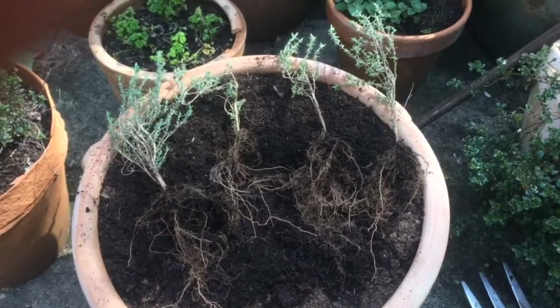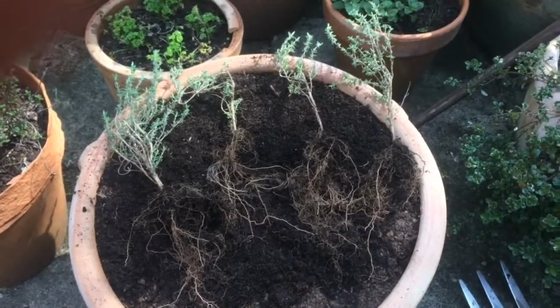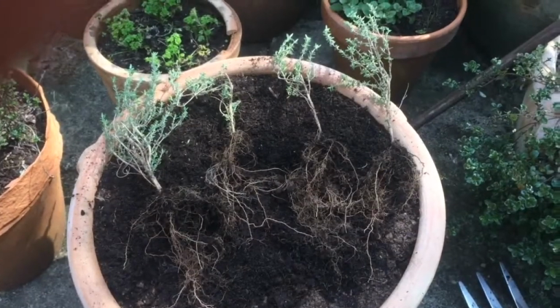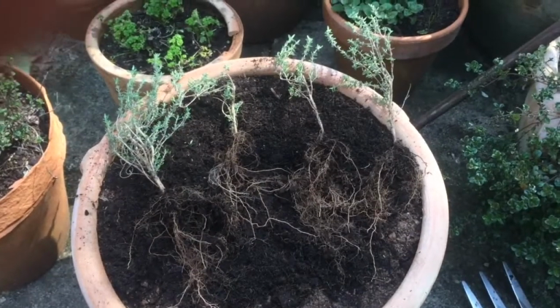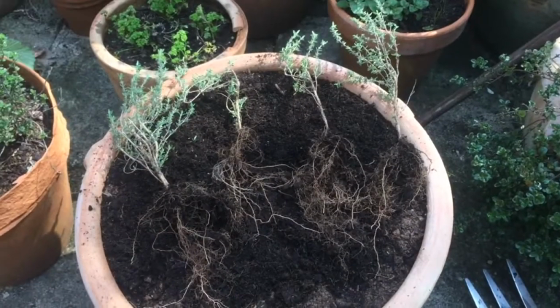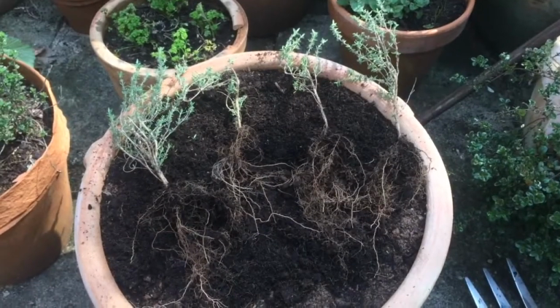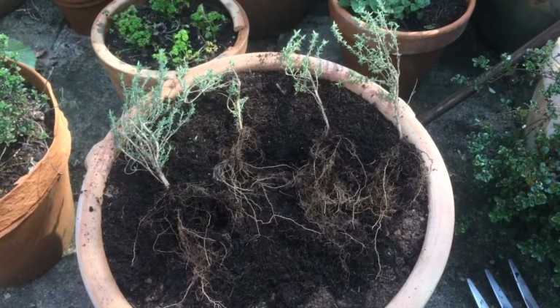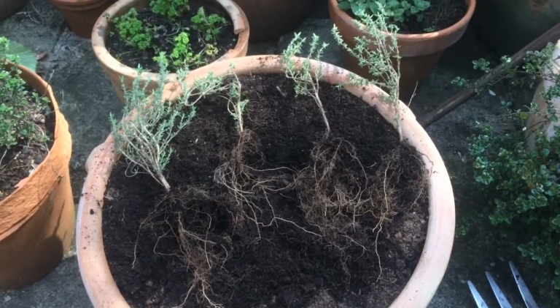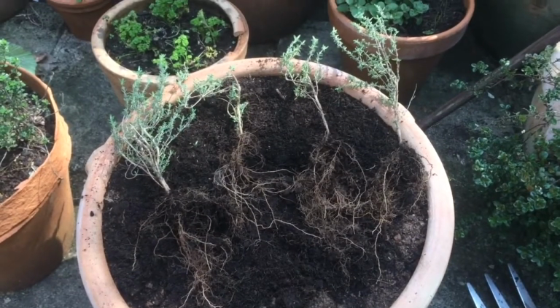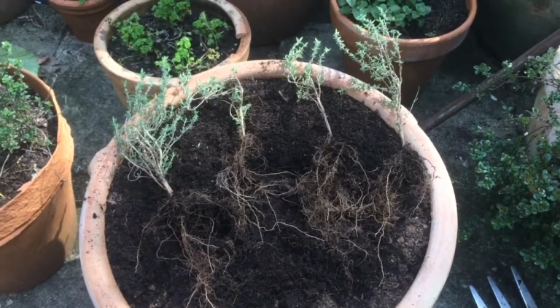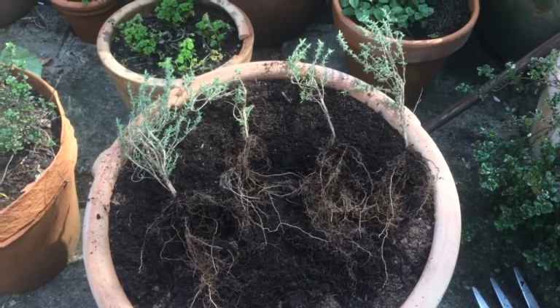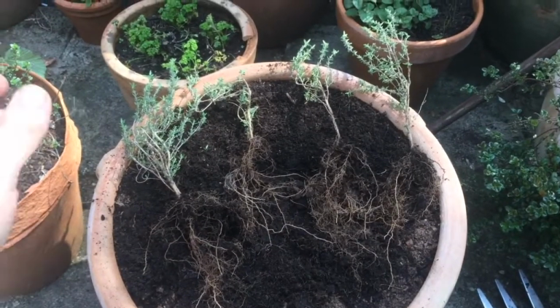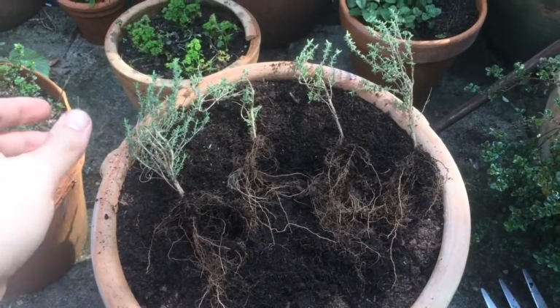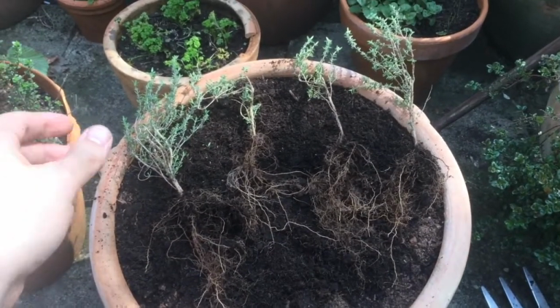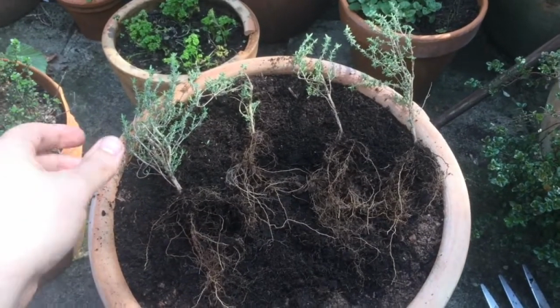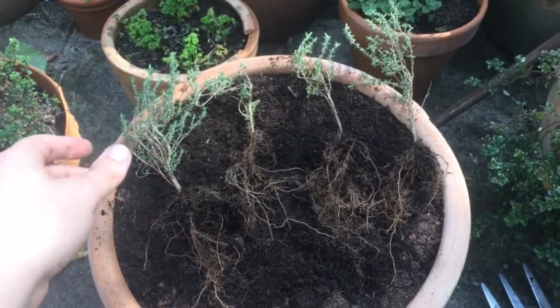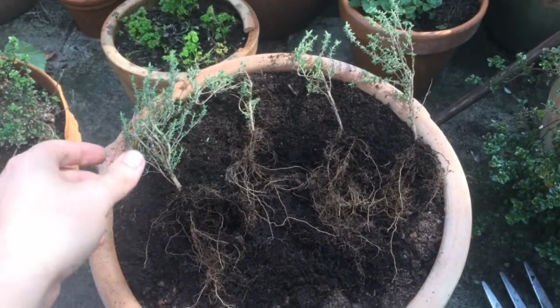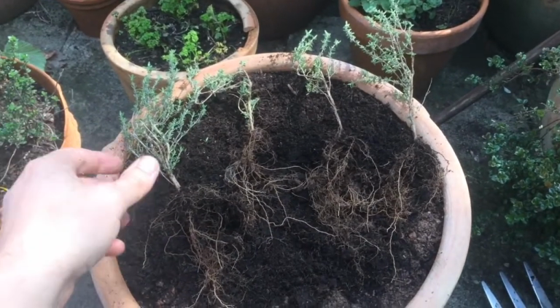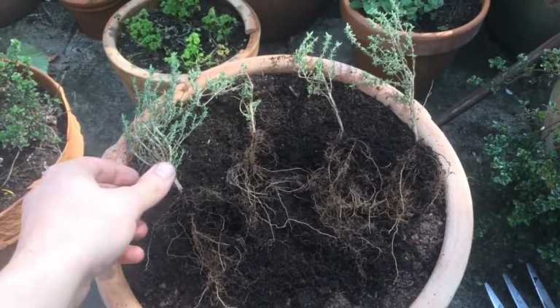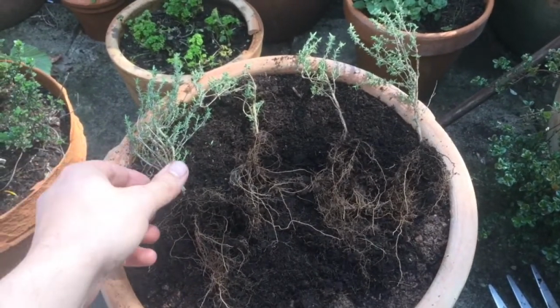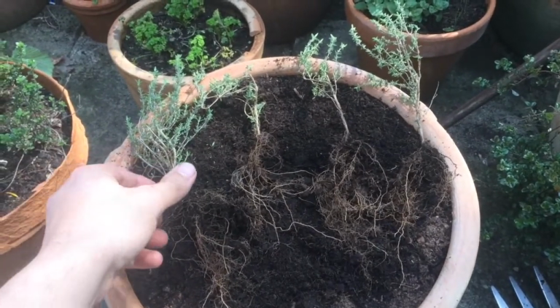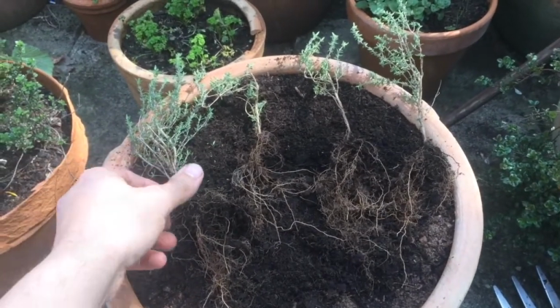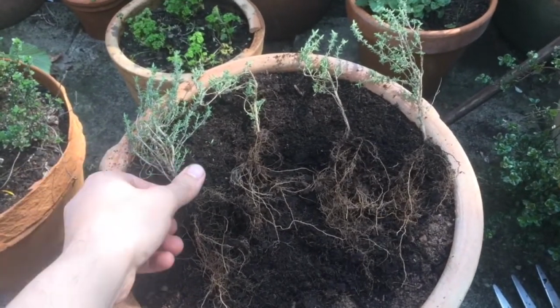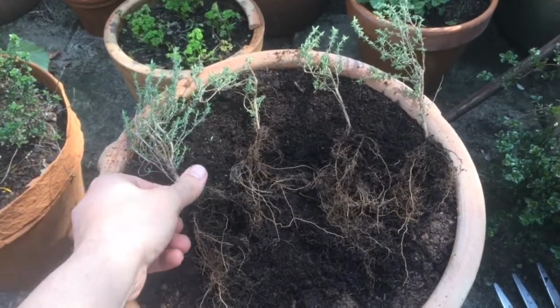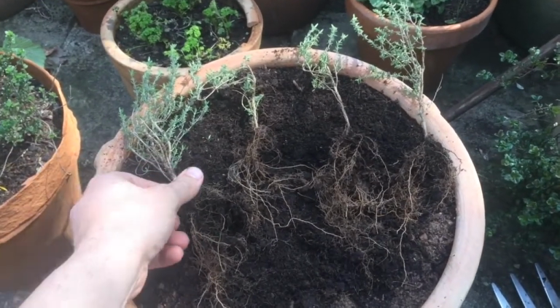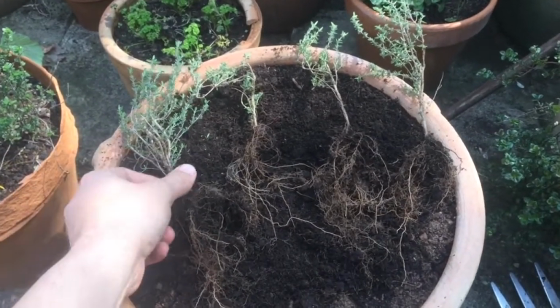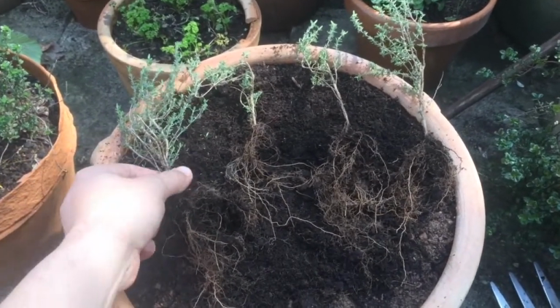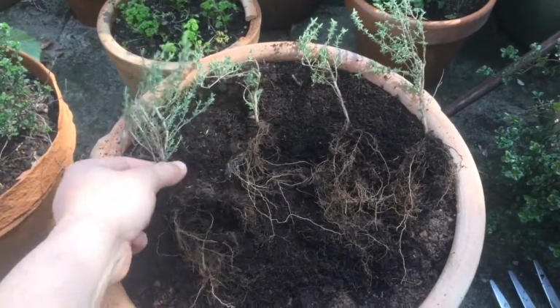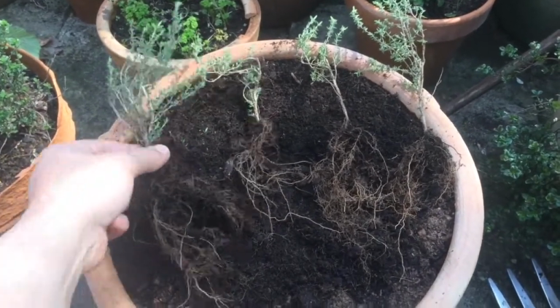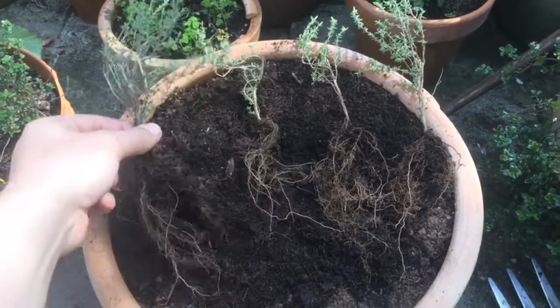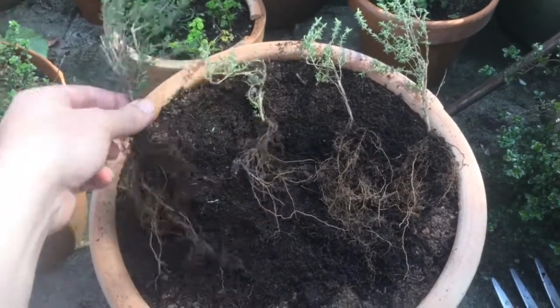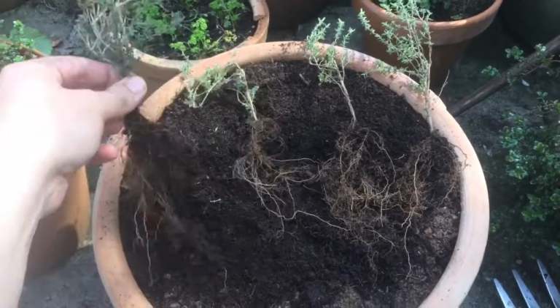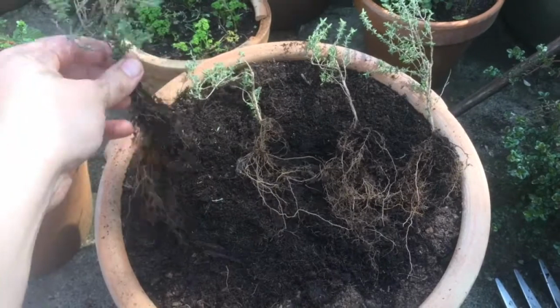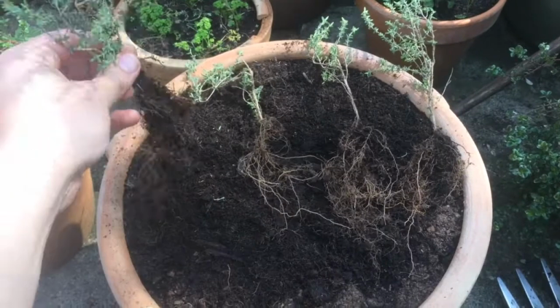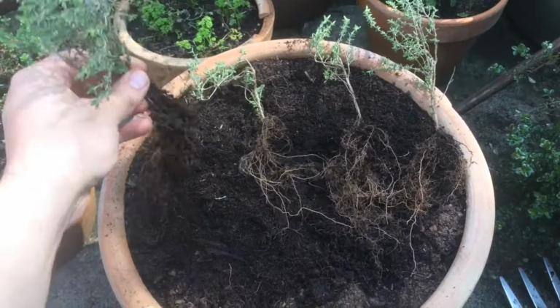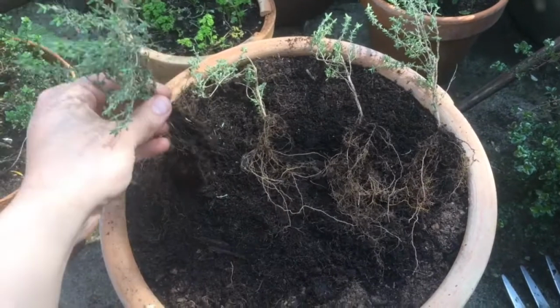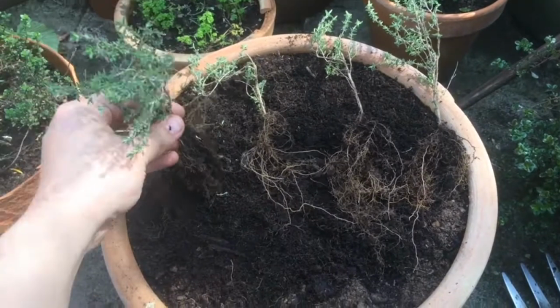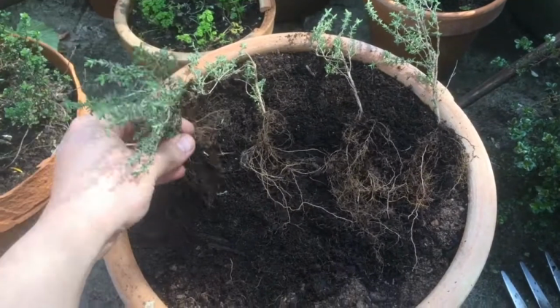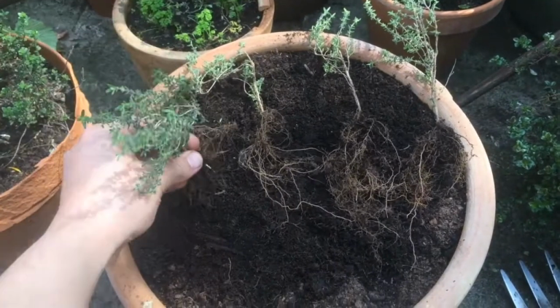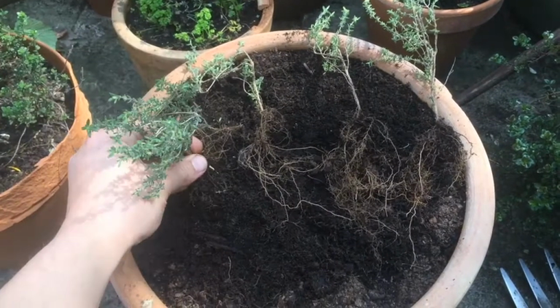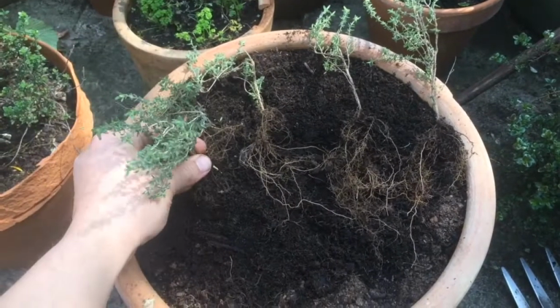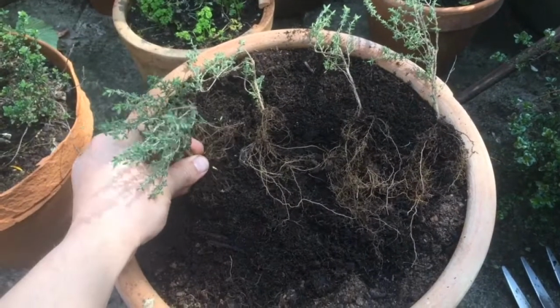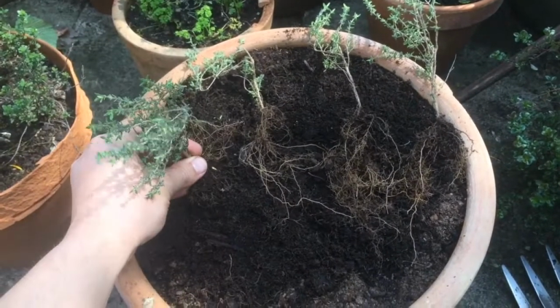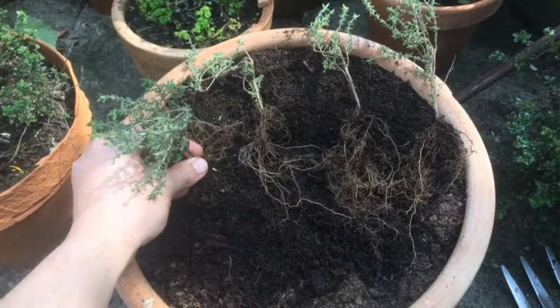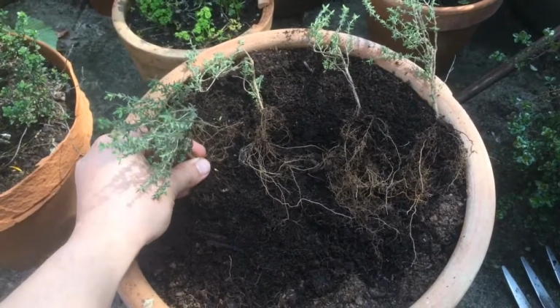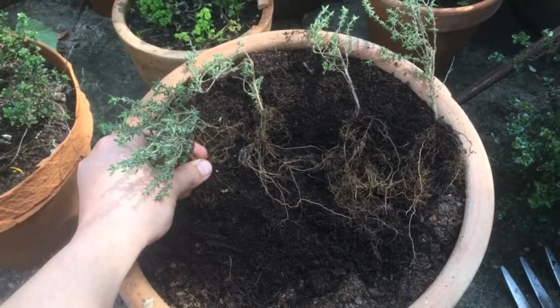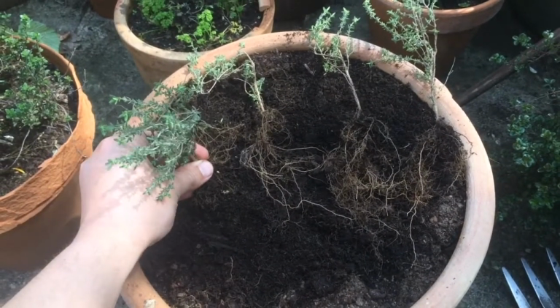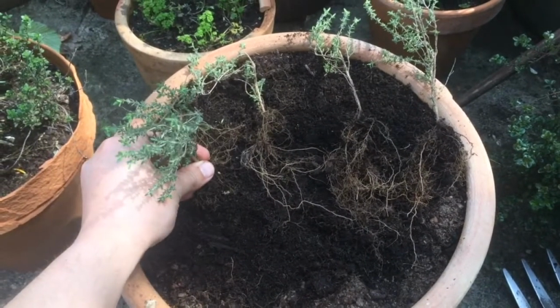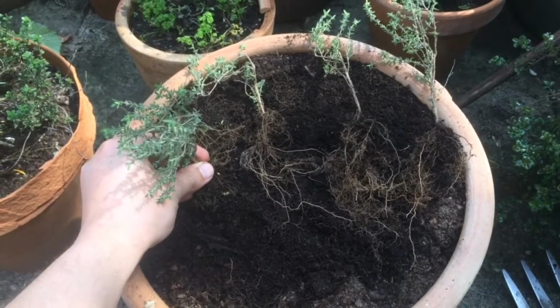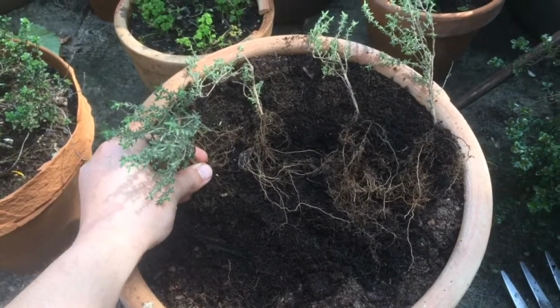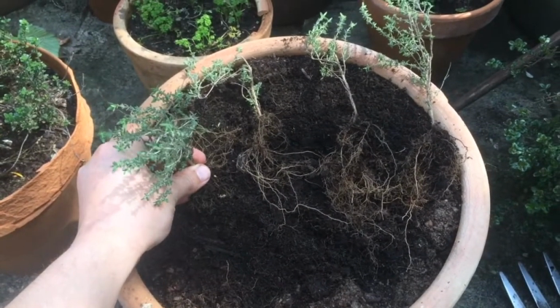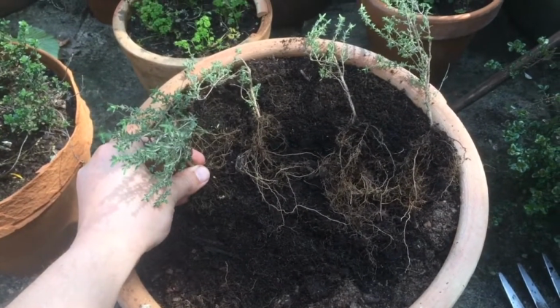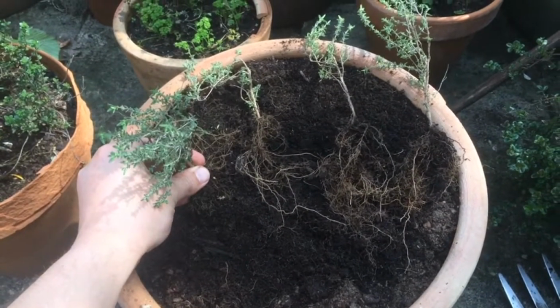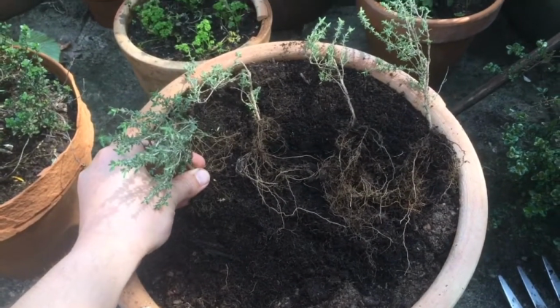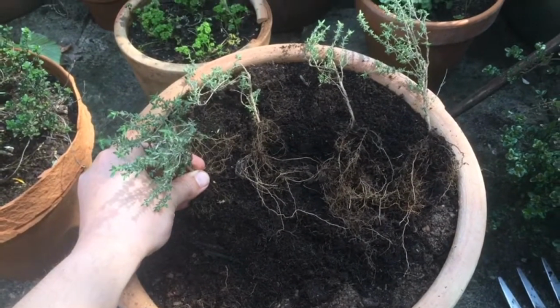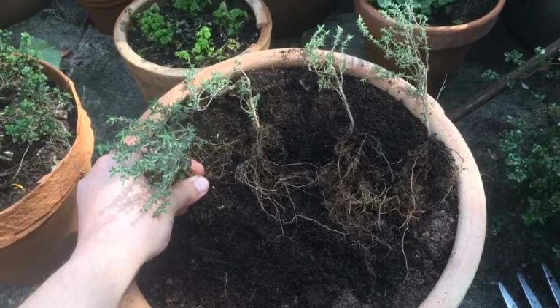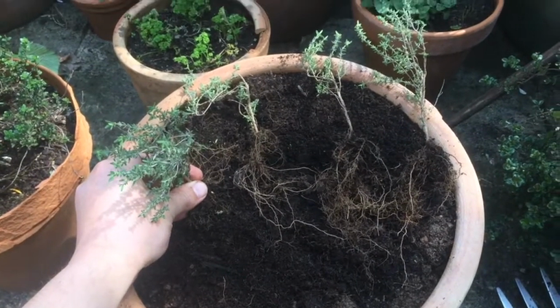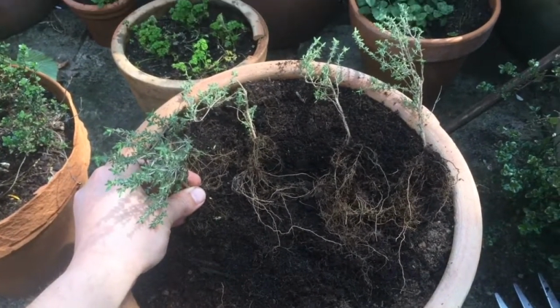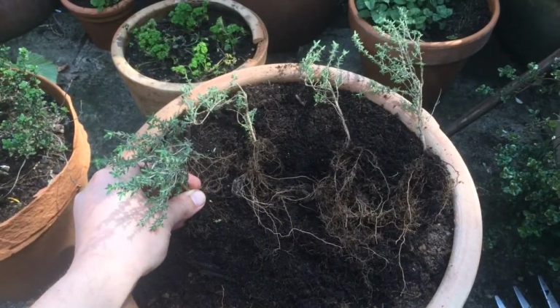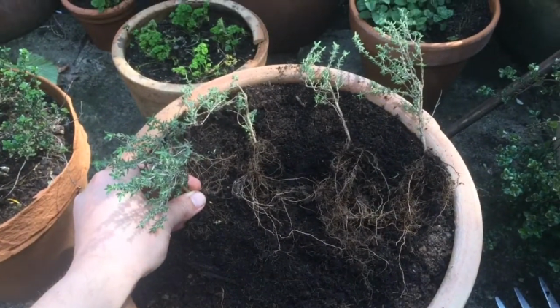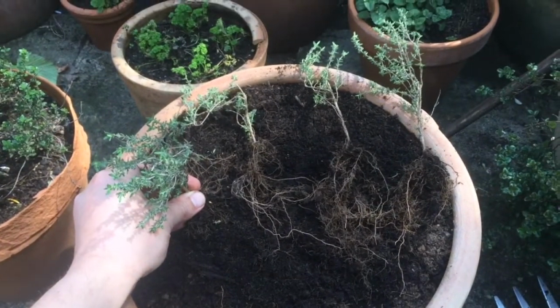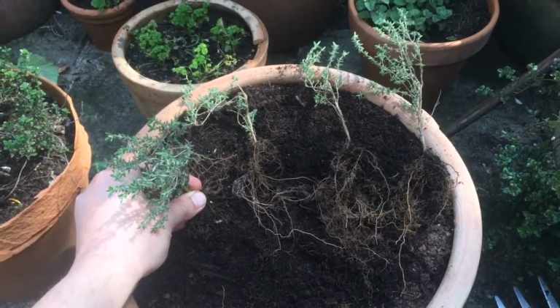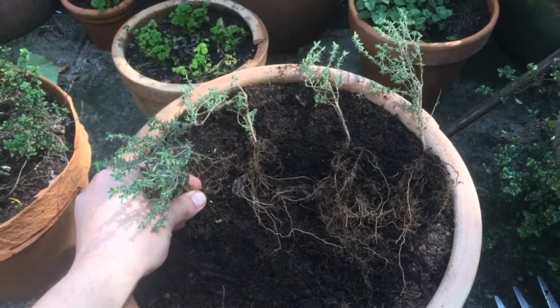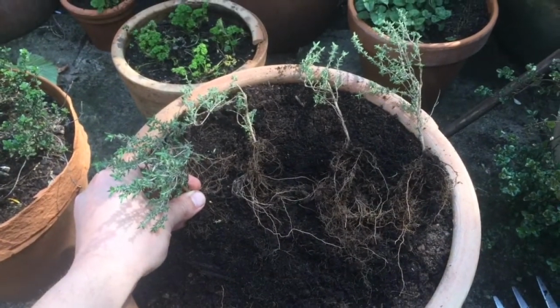So we've got four new plants. I'll just pot them up and they'll grow really well. That's how it's done.